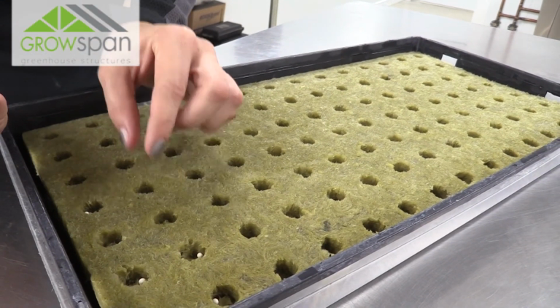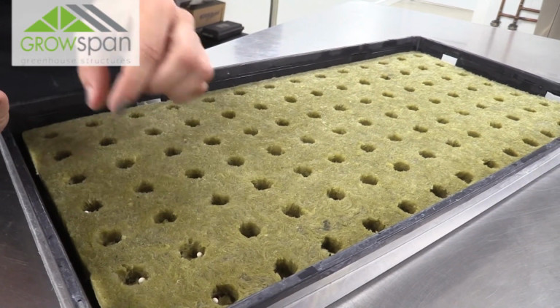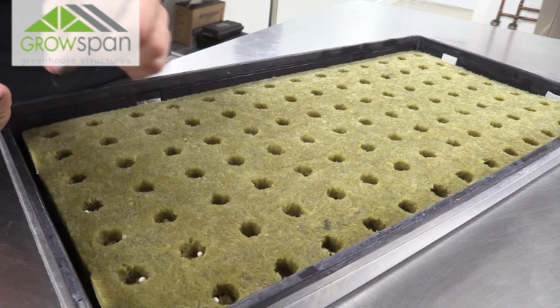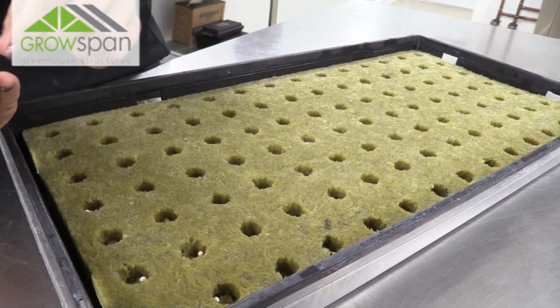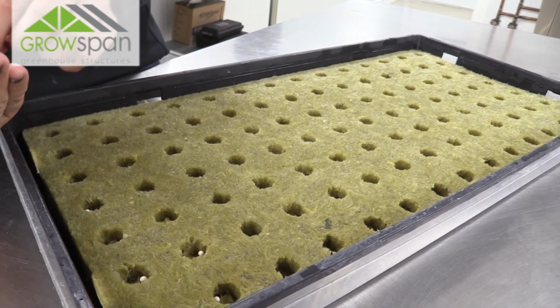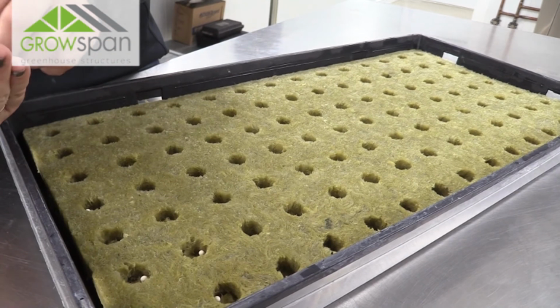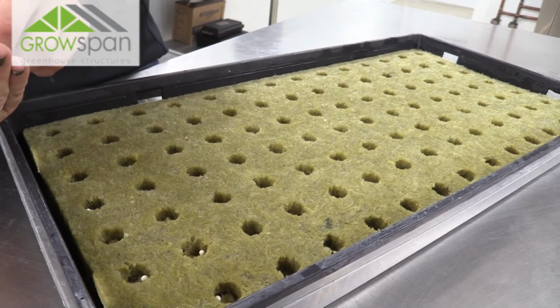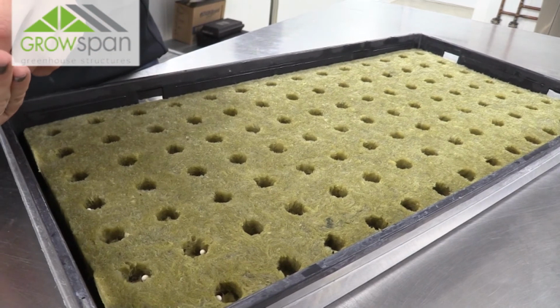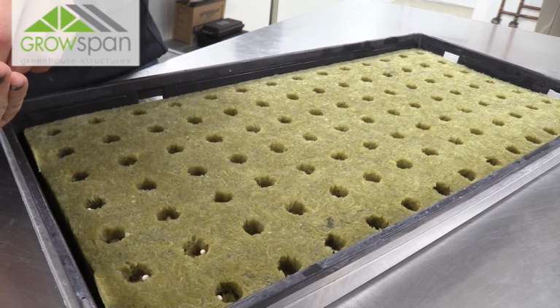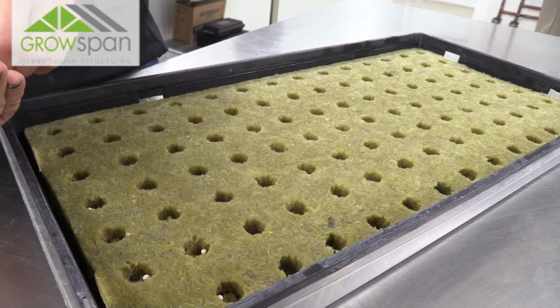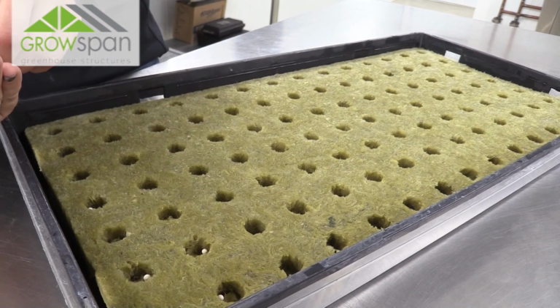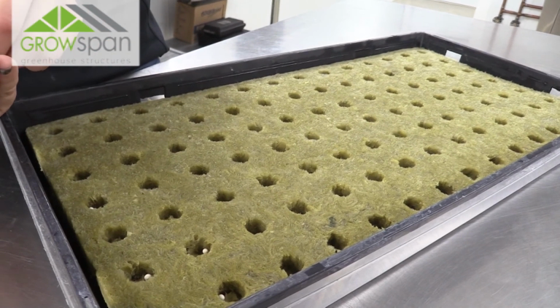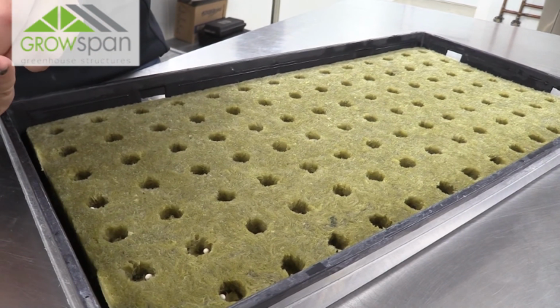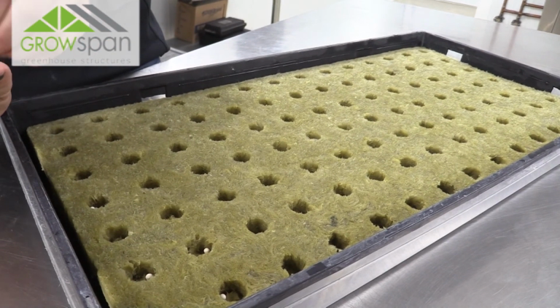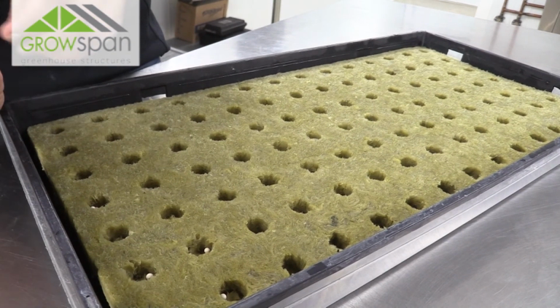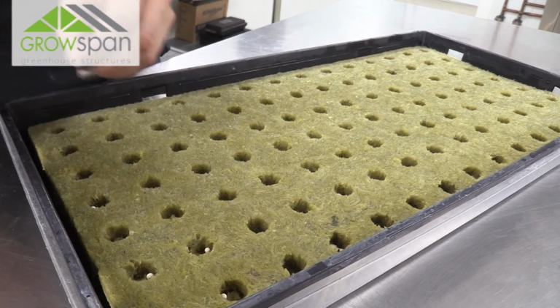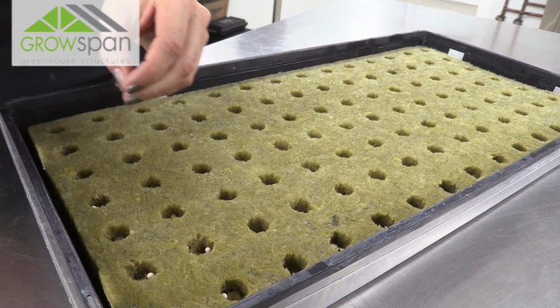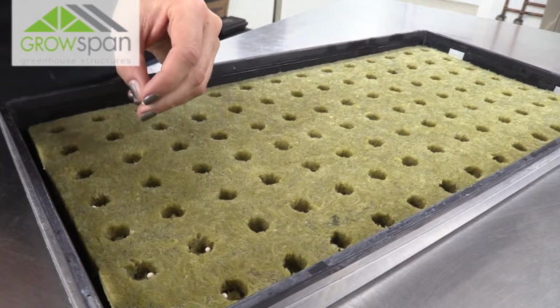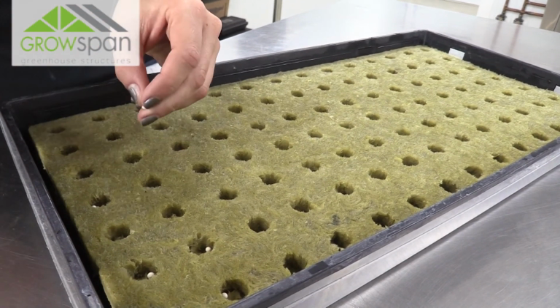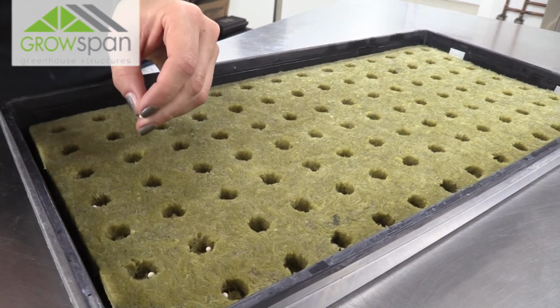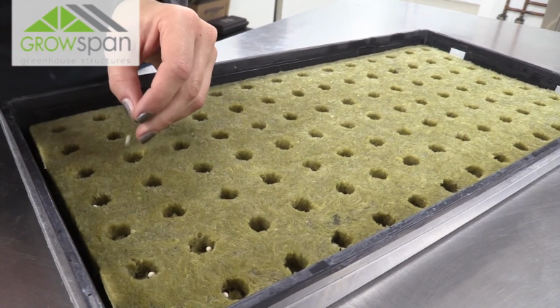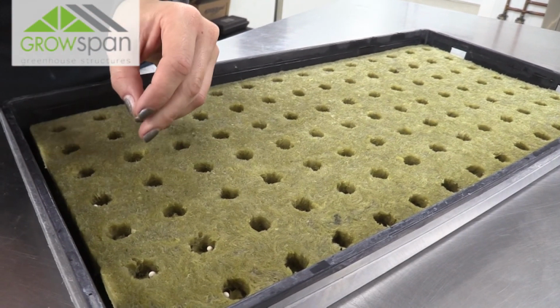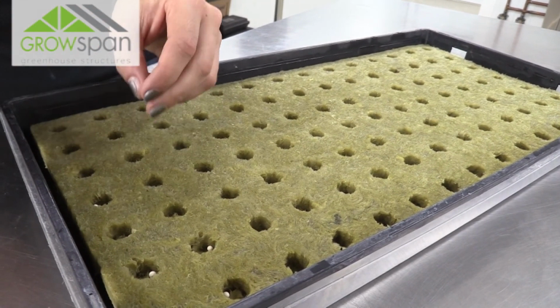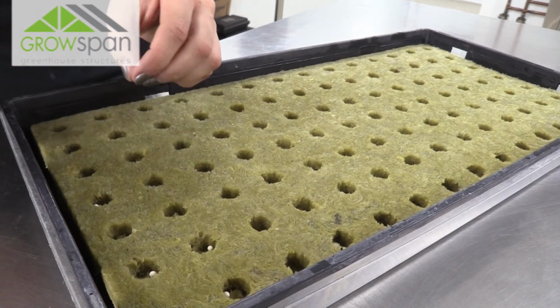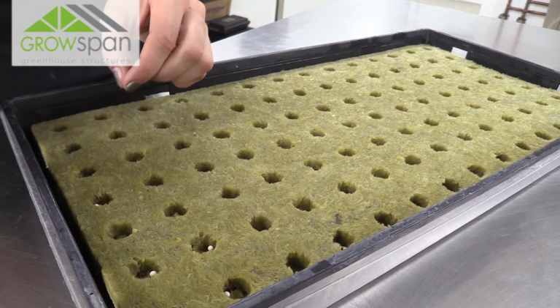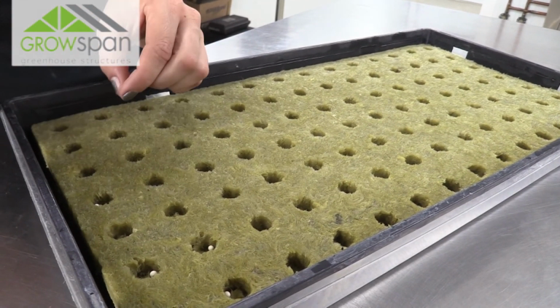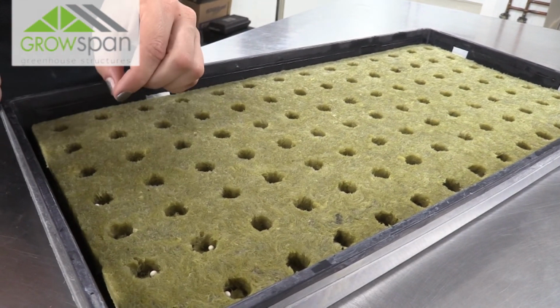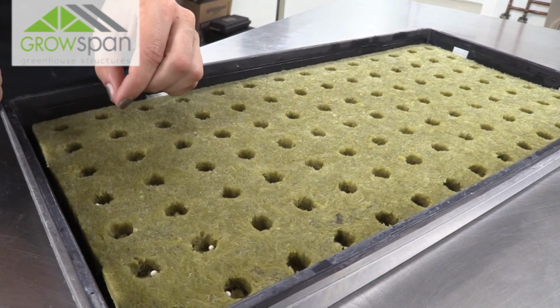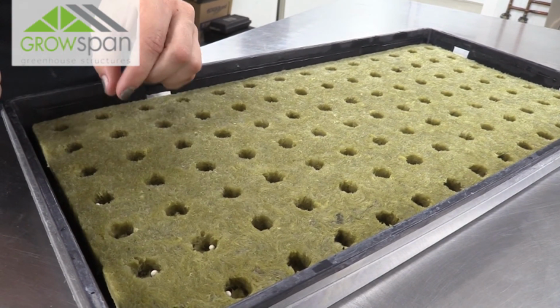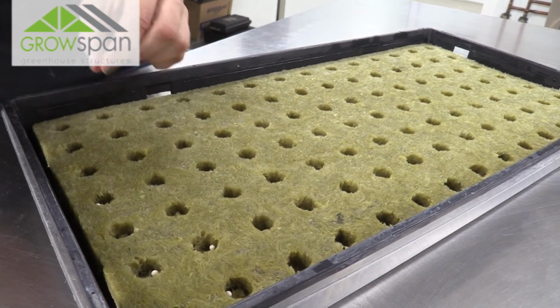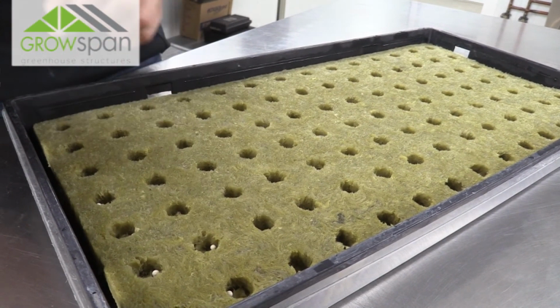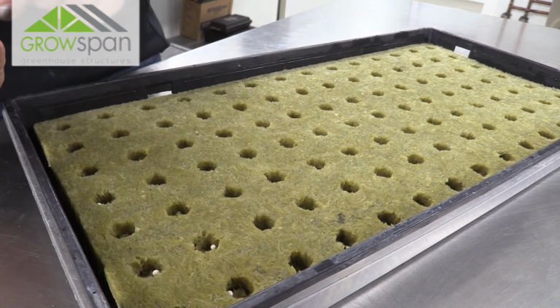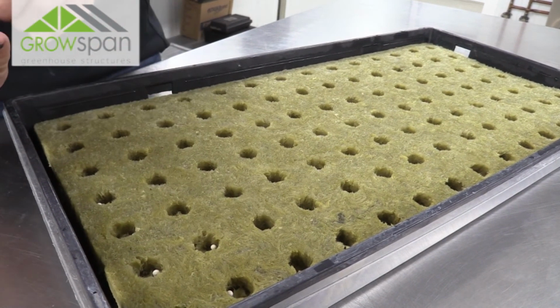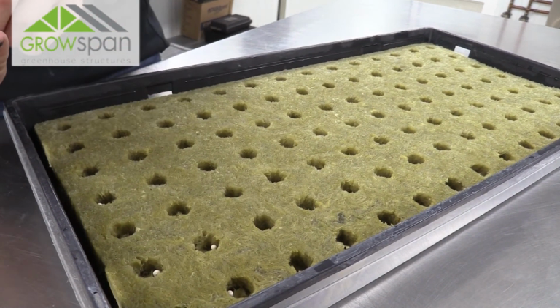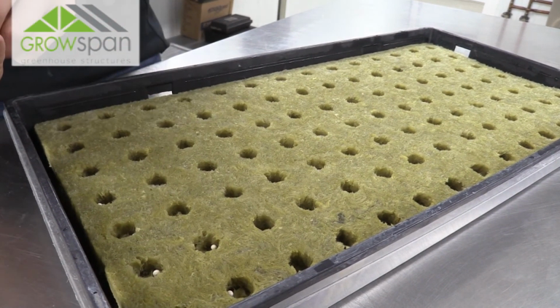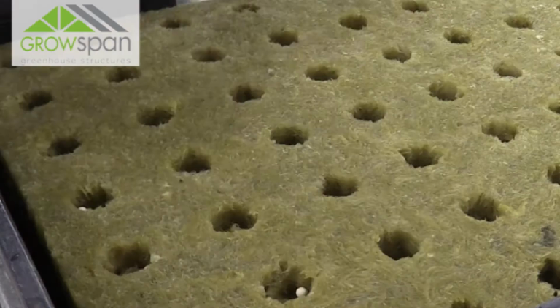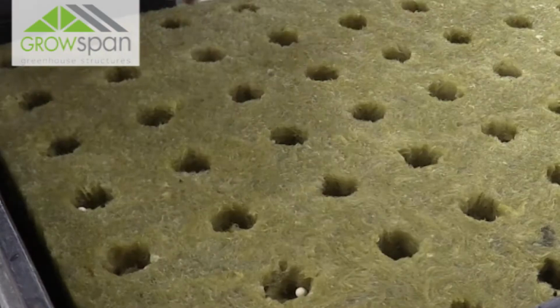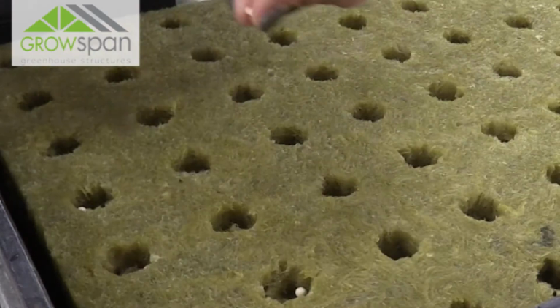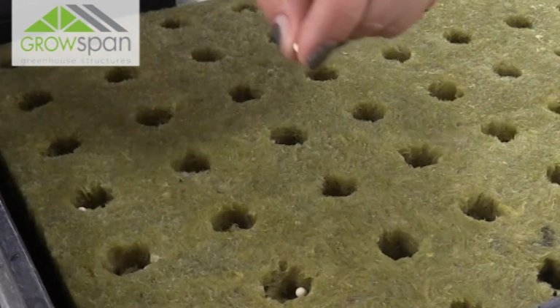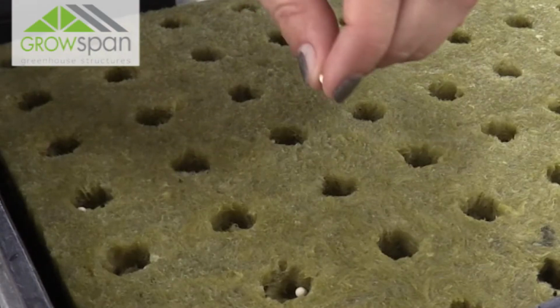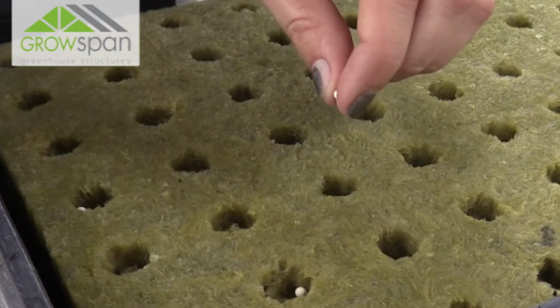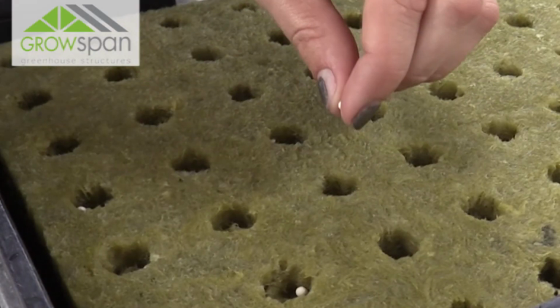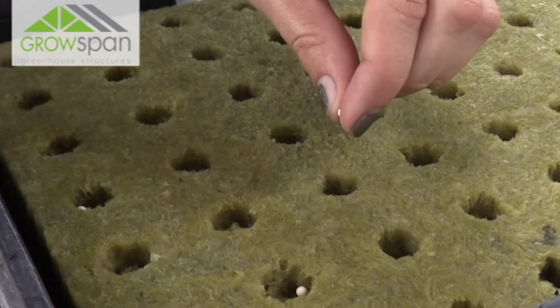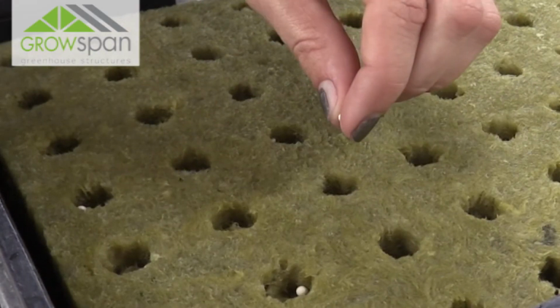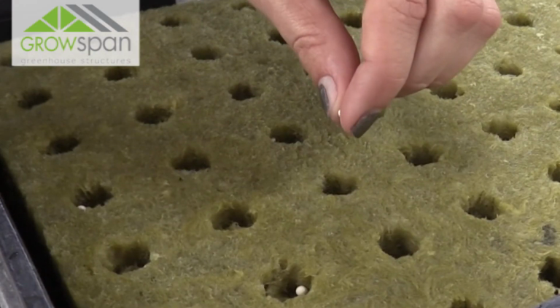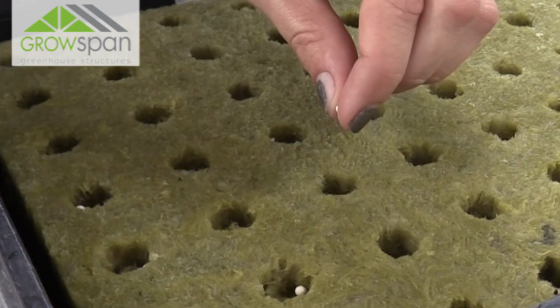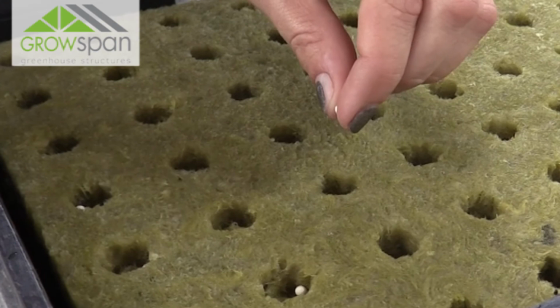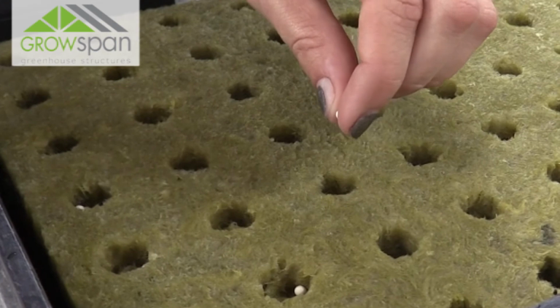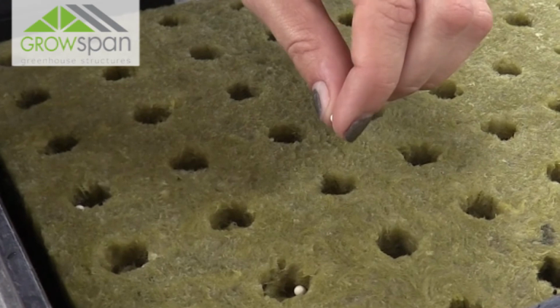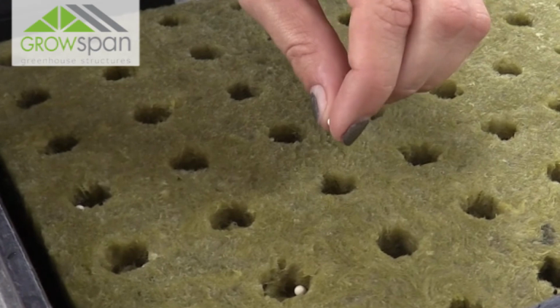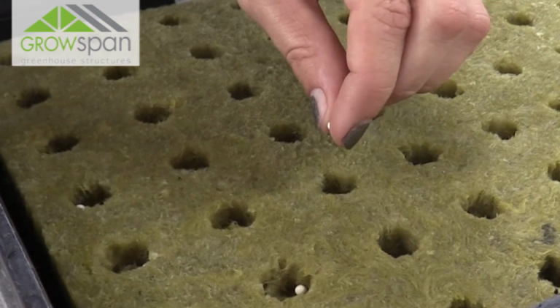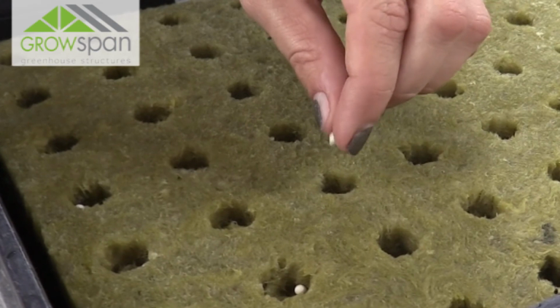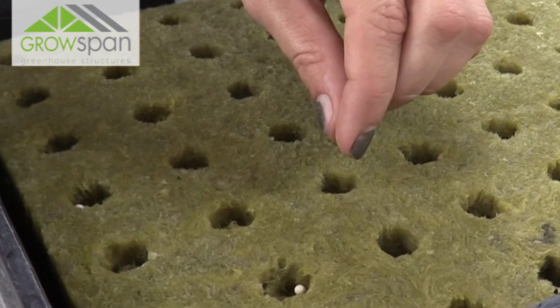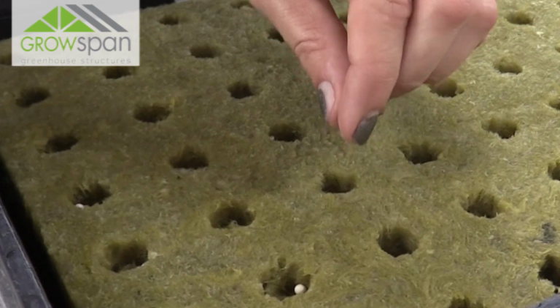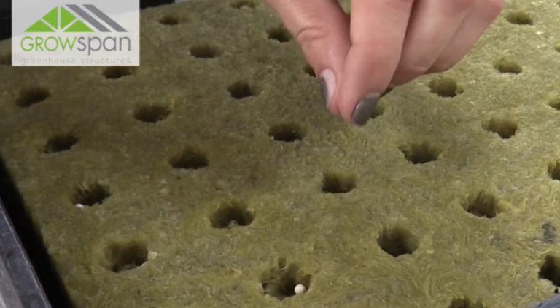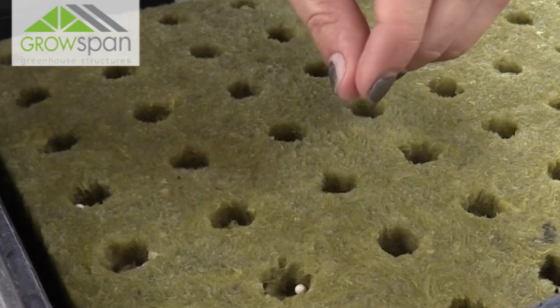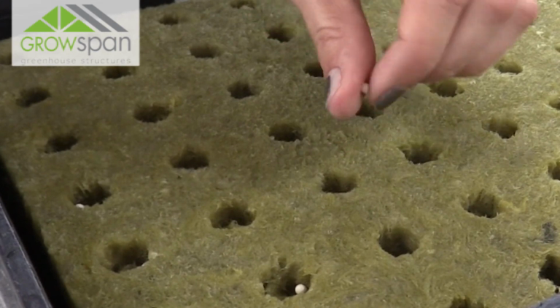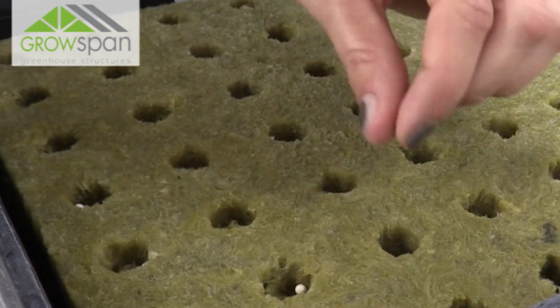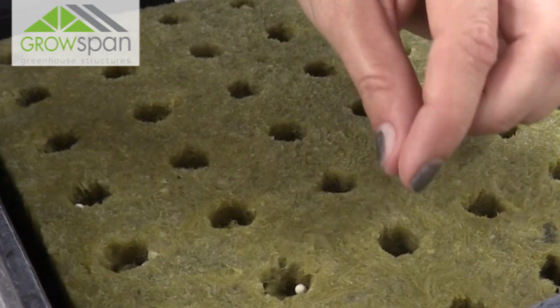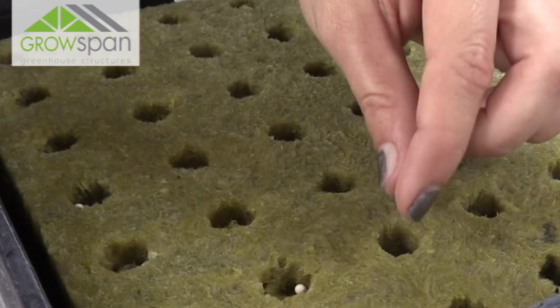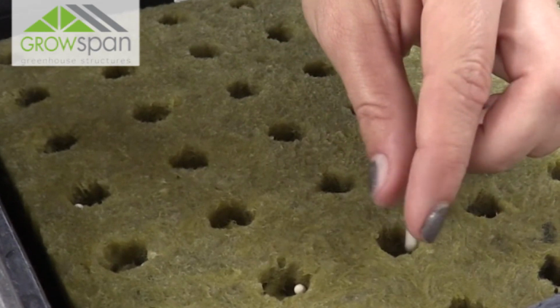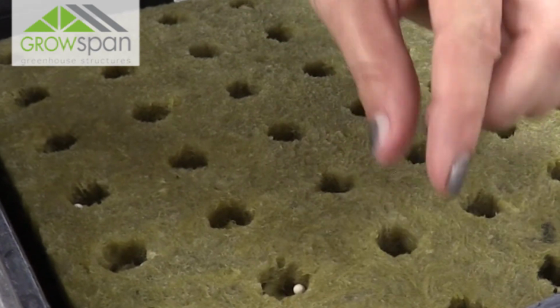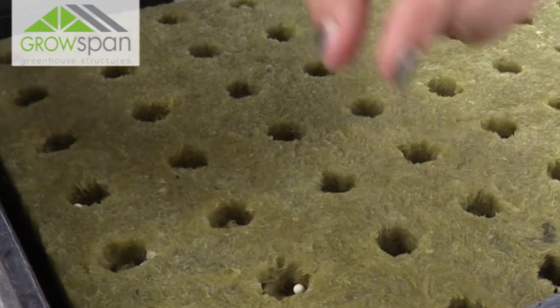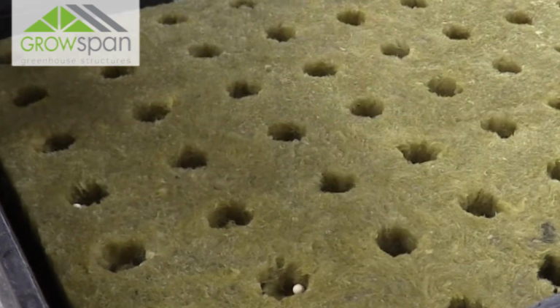Next we just take a seed, drop it in the little hole, and that's all there is to it. Stop back to learn about the next step in our propagation process.